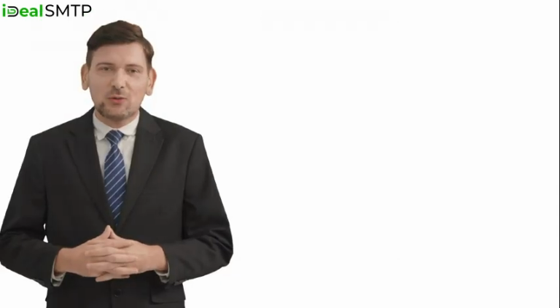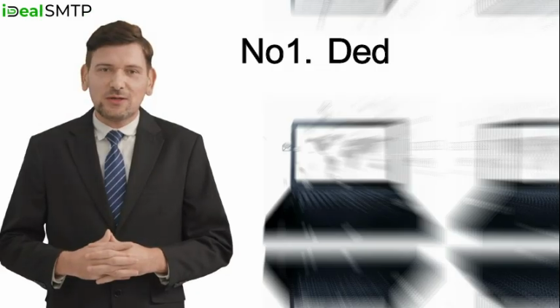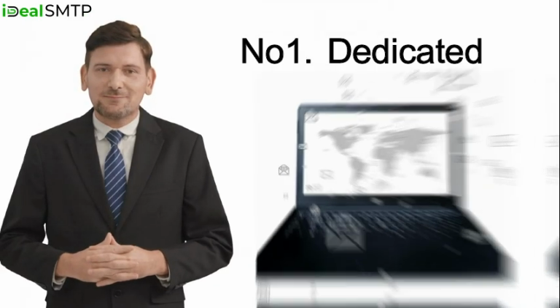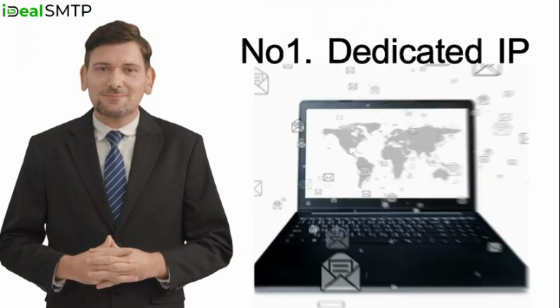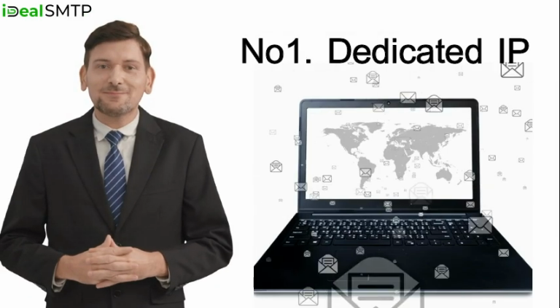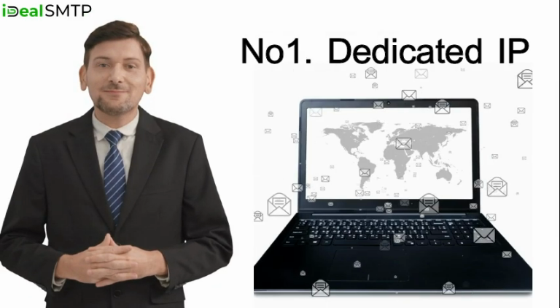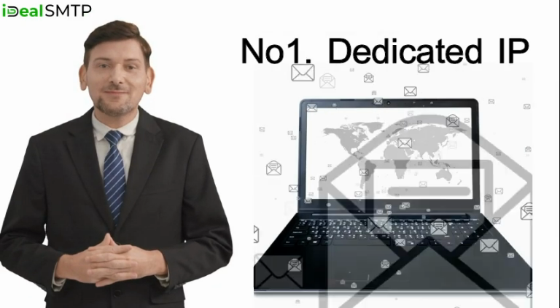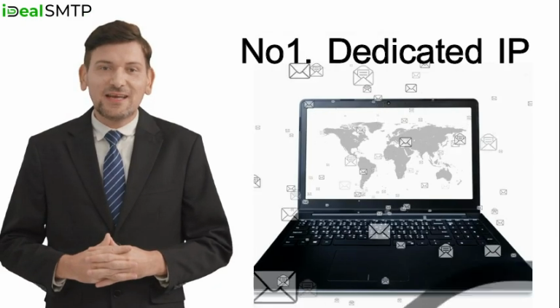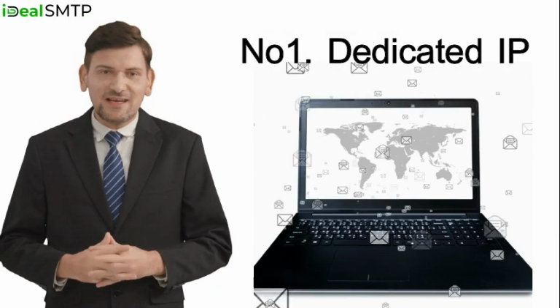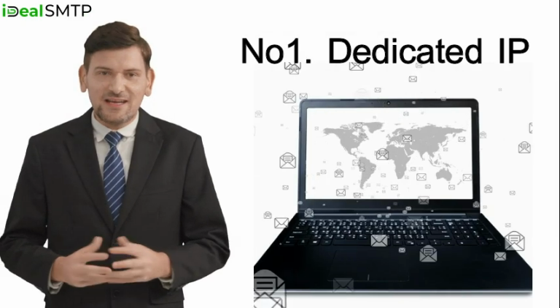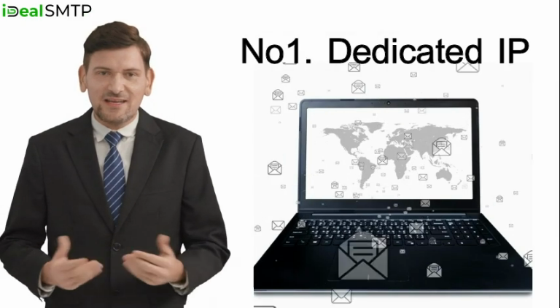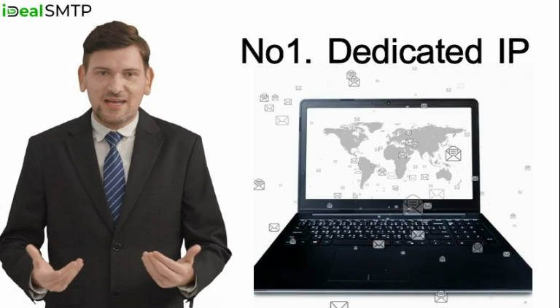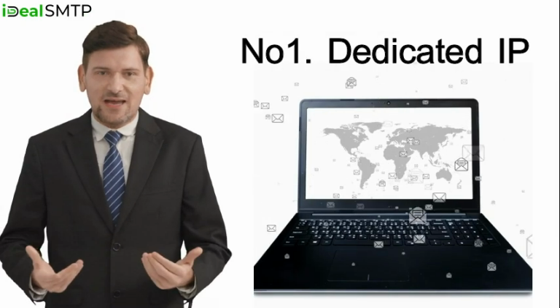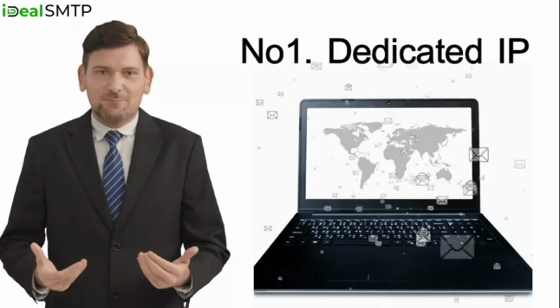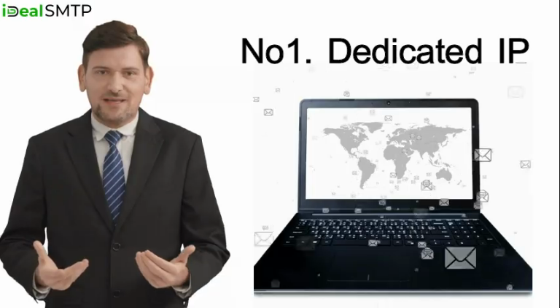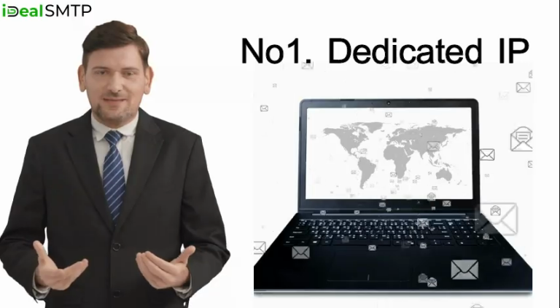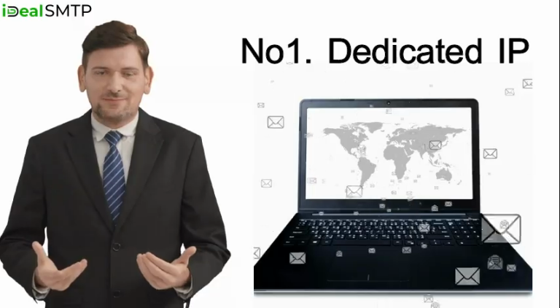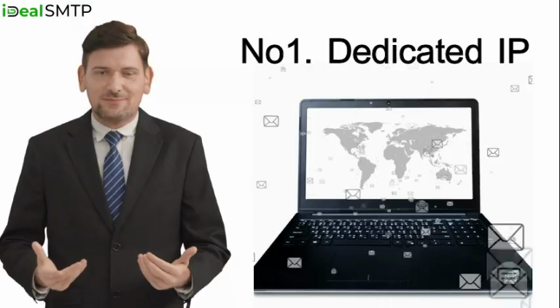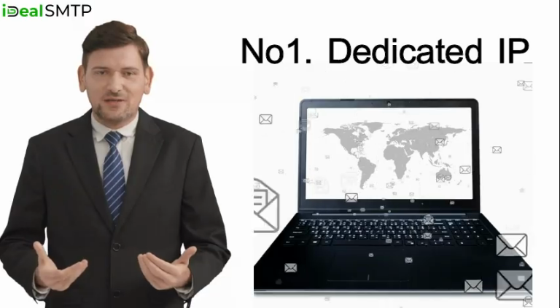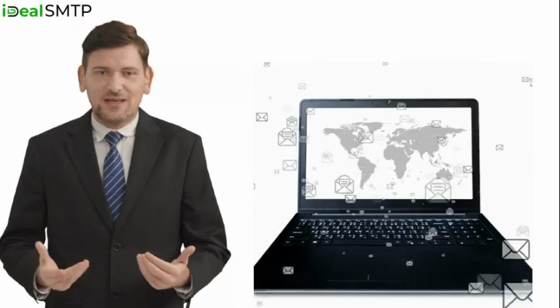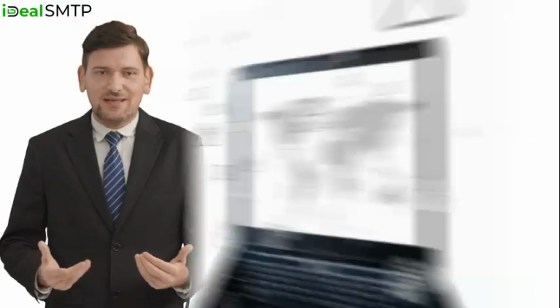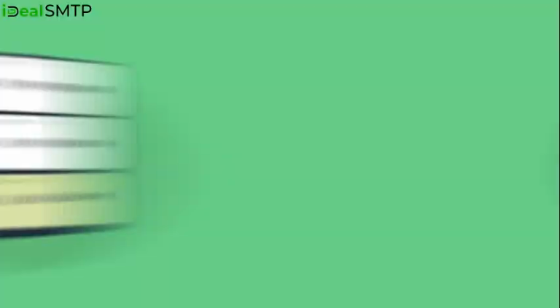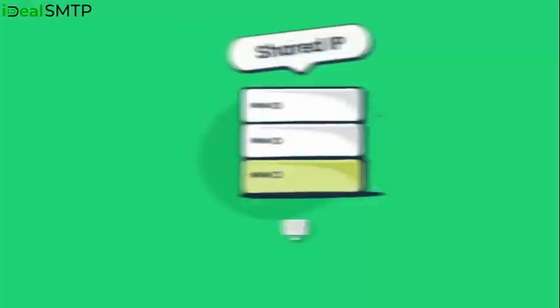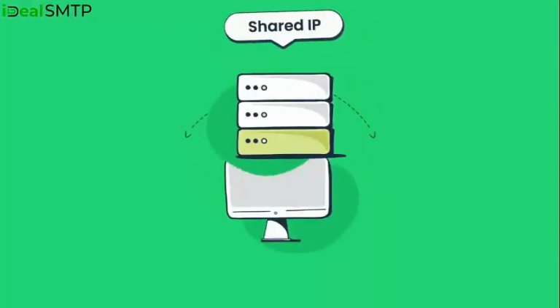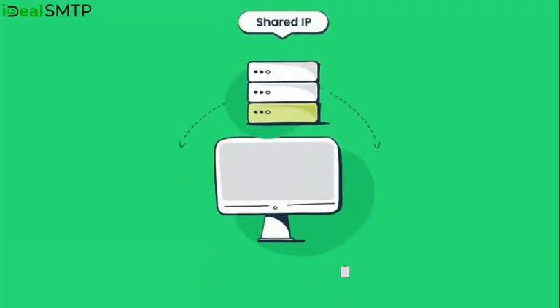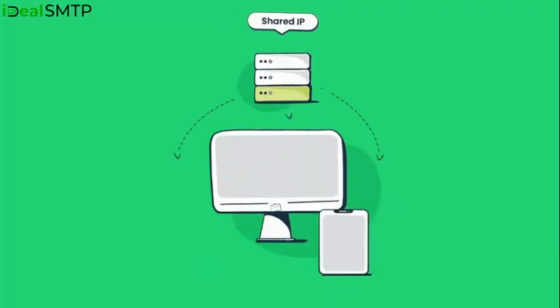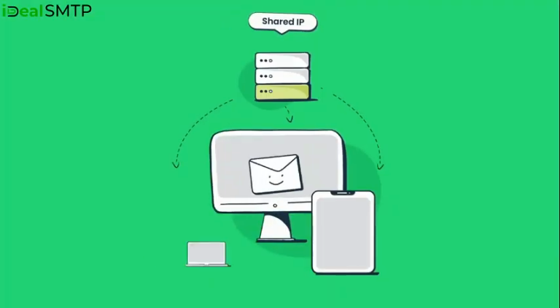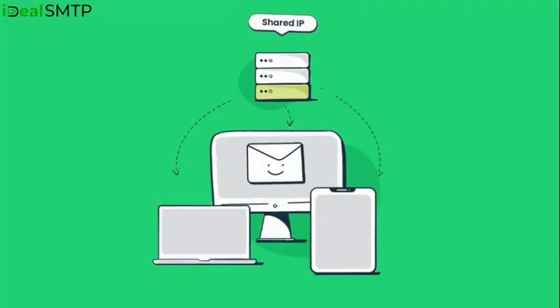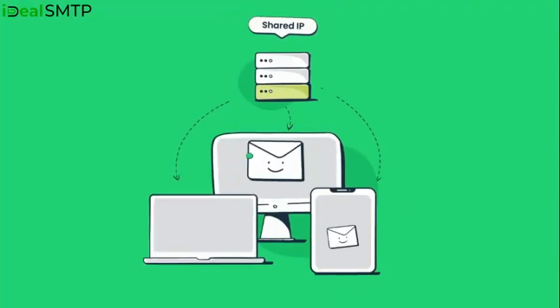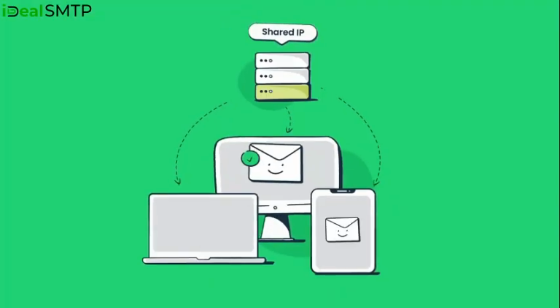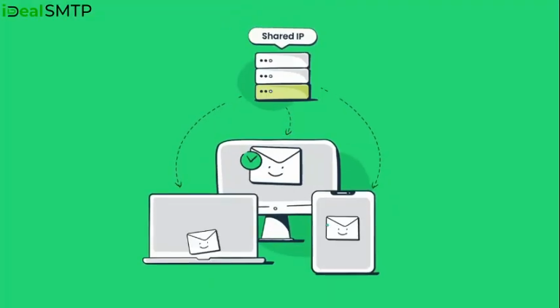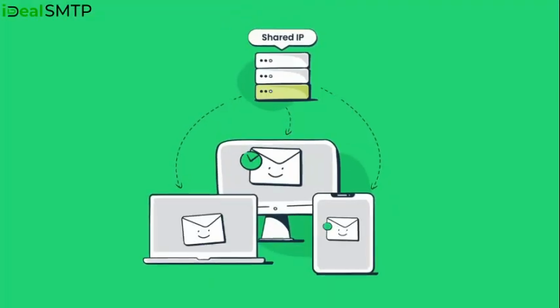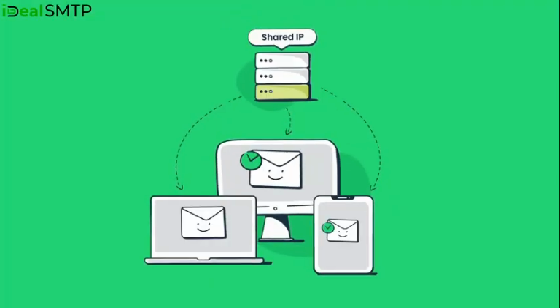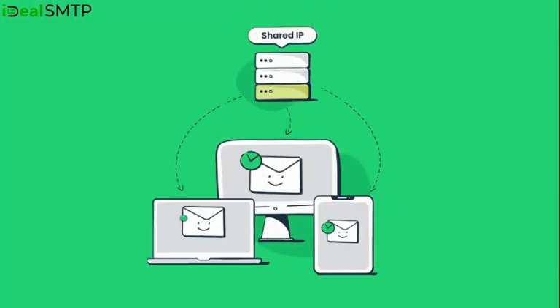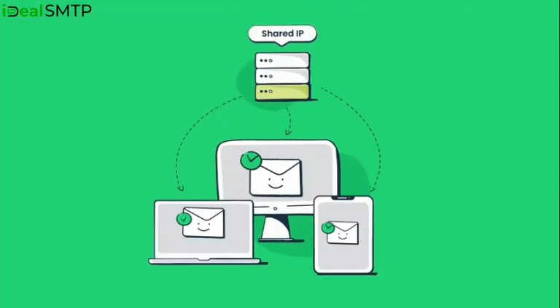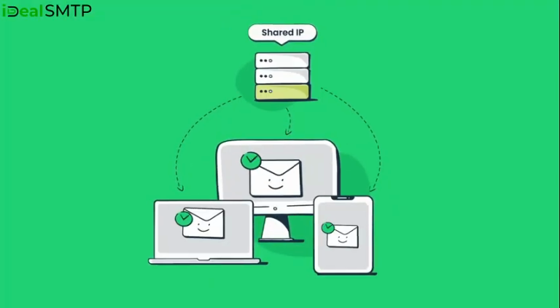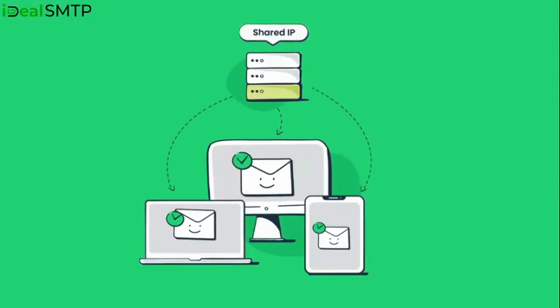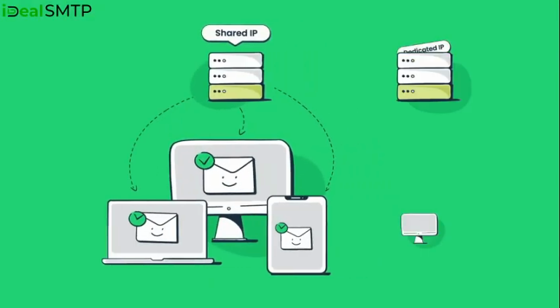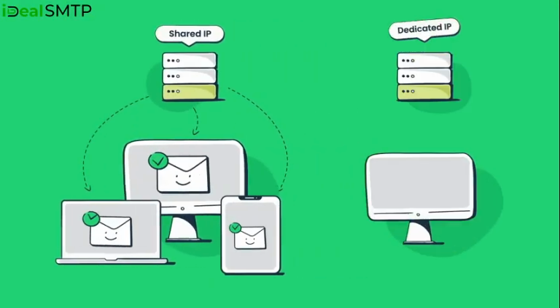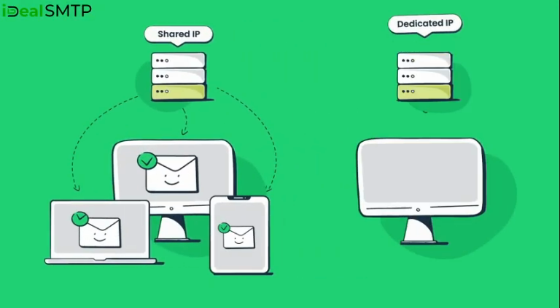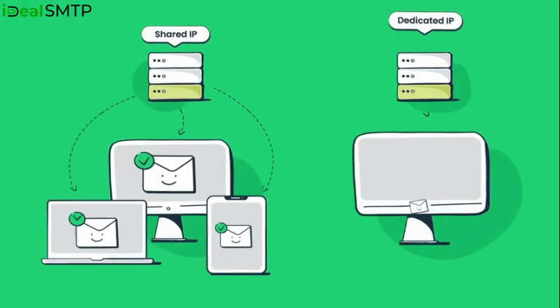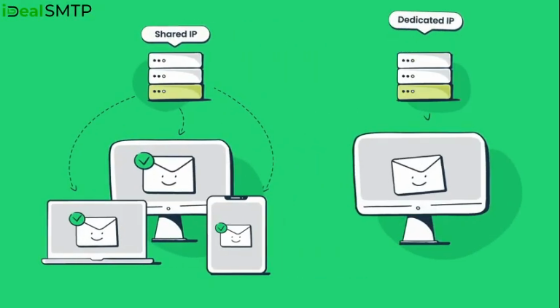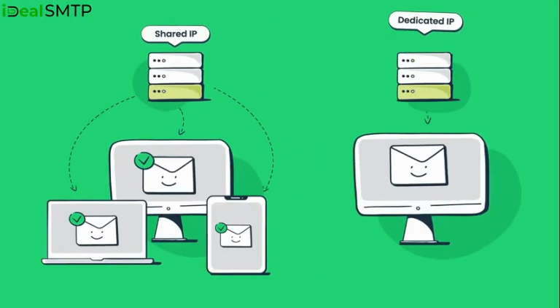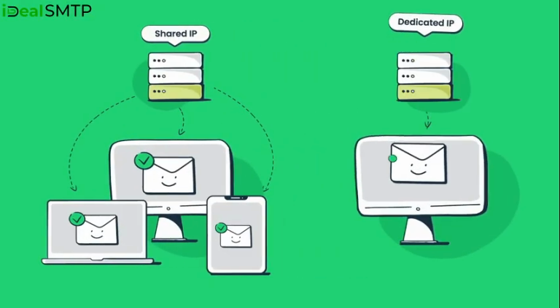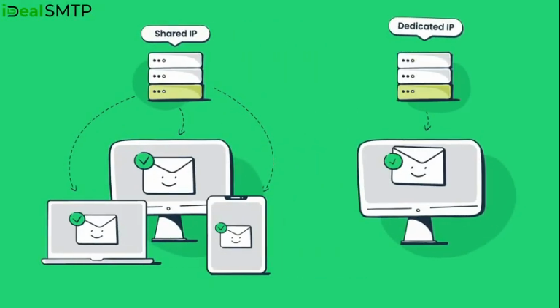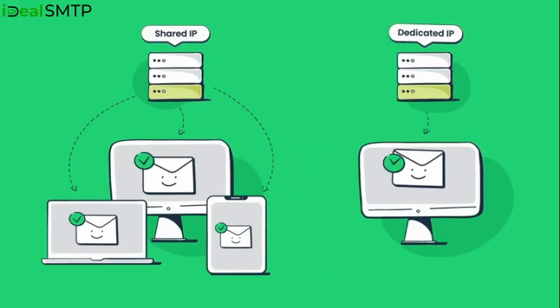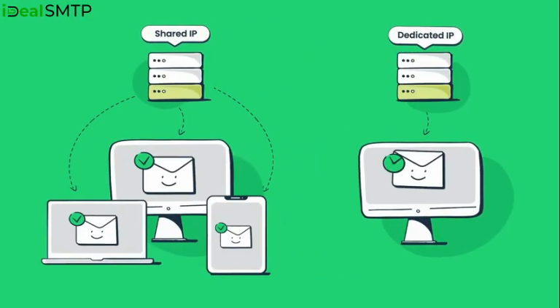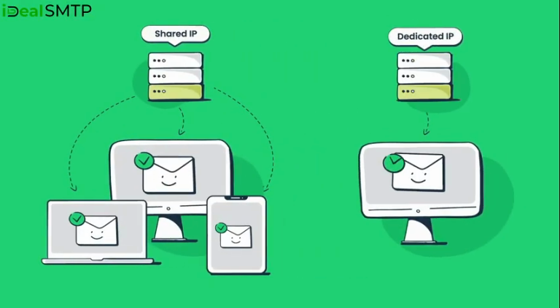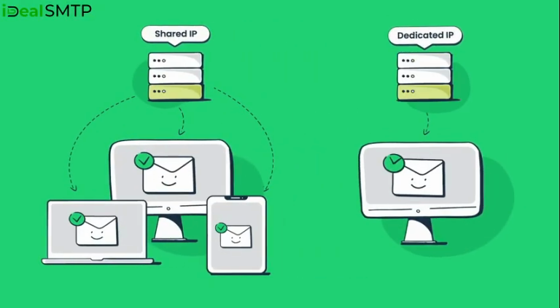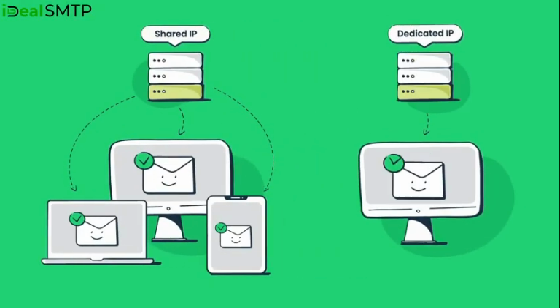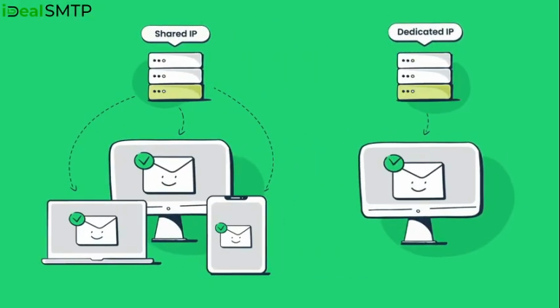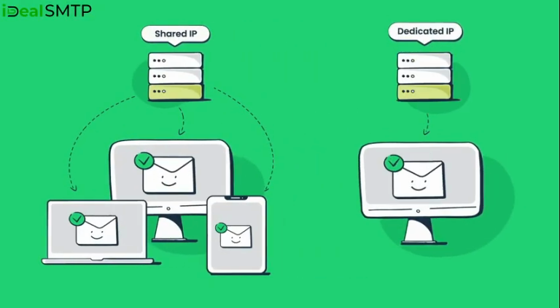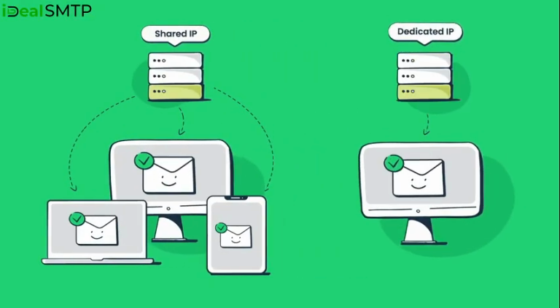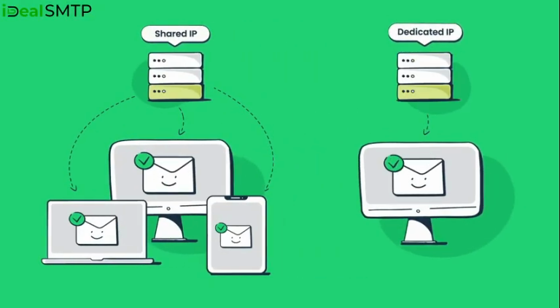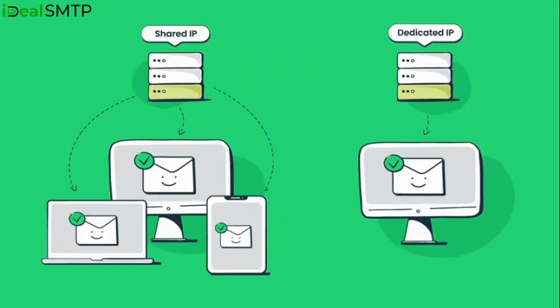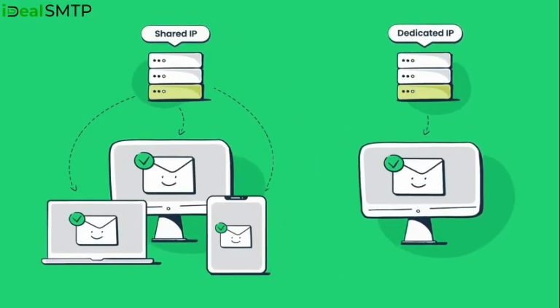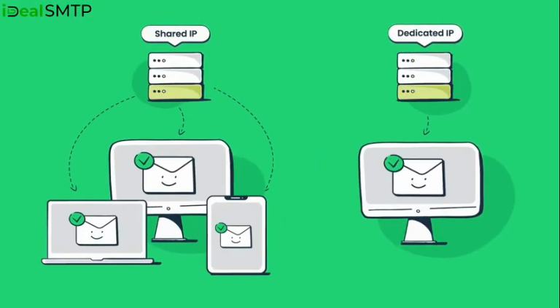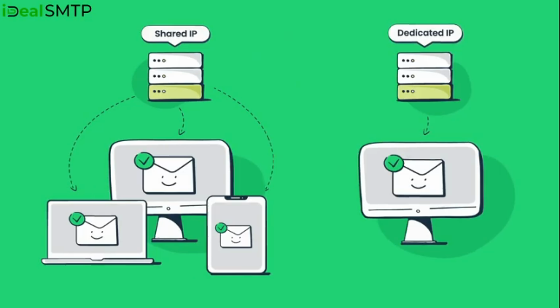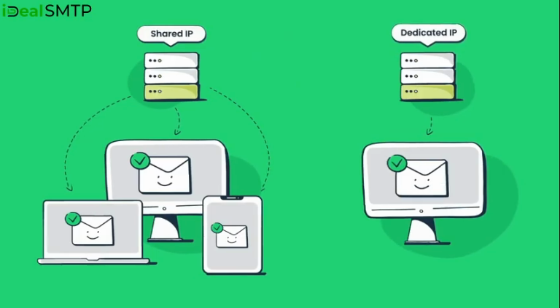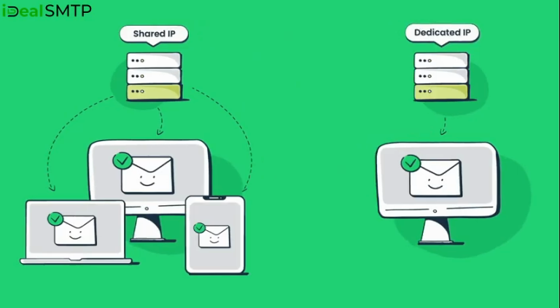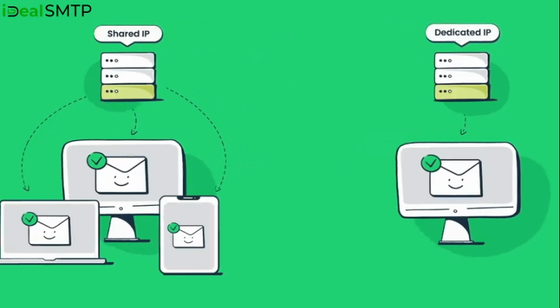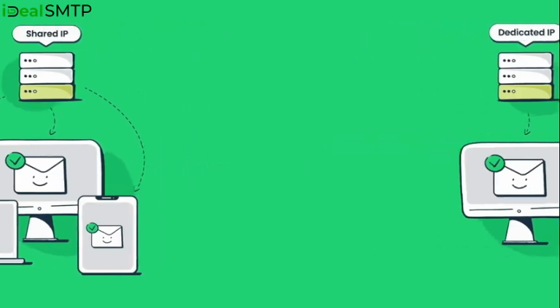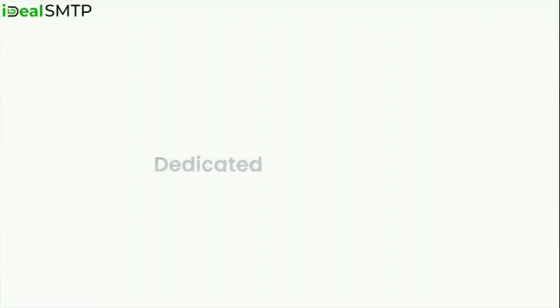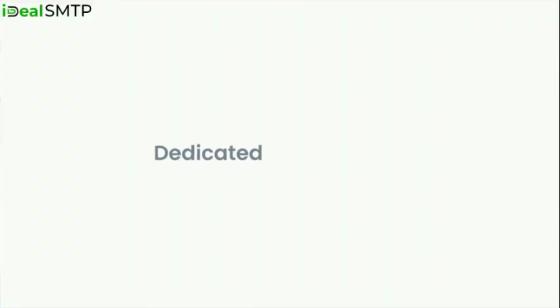Number one: Dedicated IP. You get a dedicated IP for the mail server, ensuring excellent email reputation and reliability.